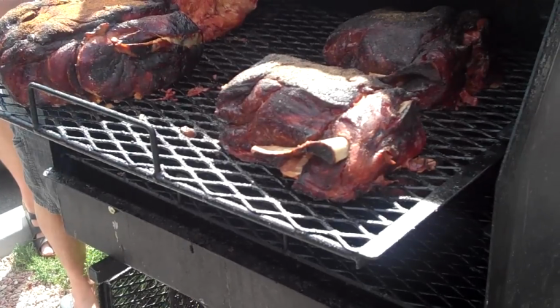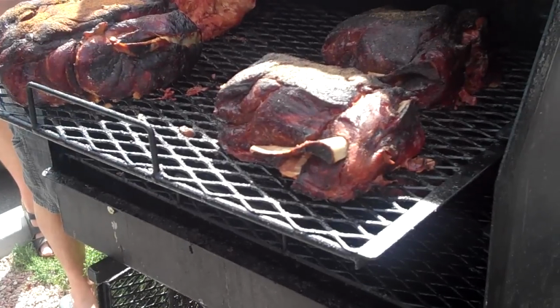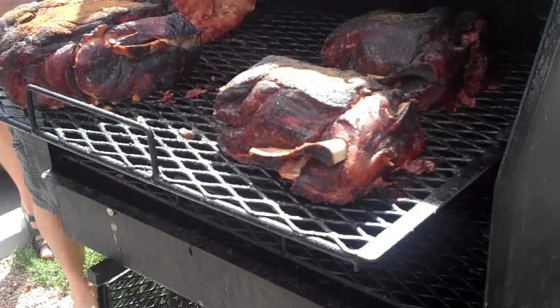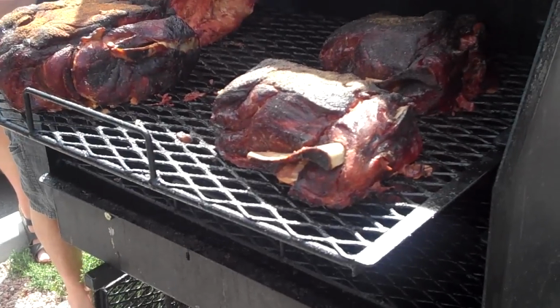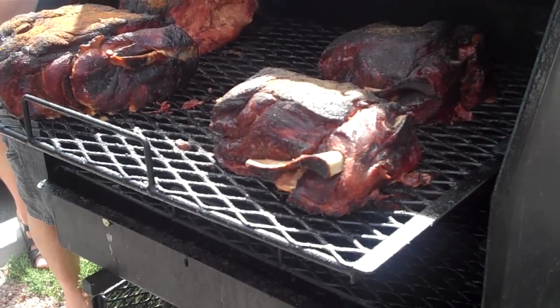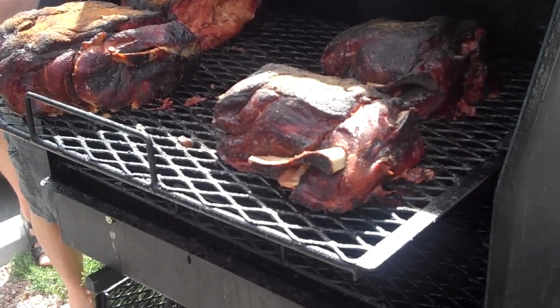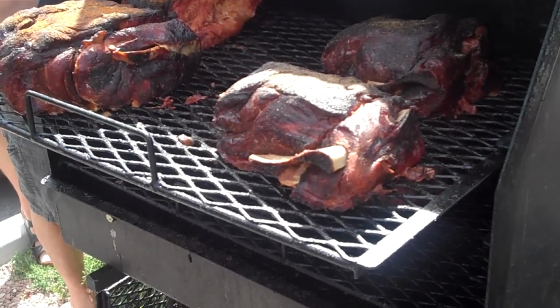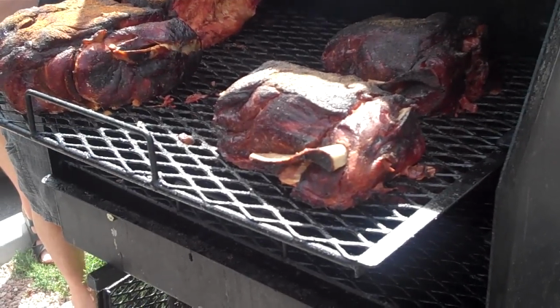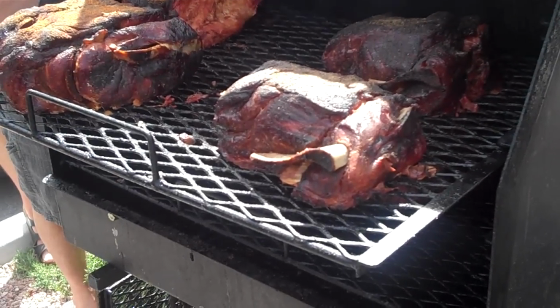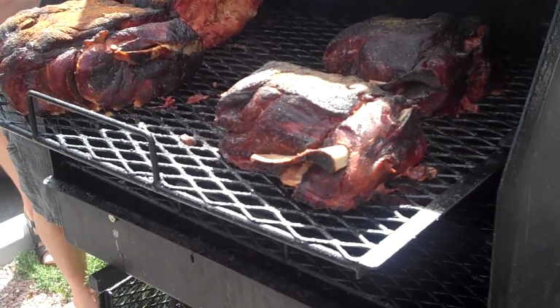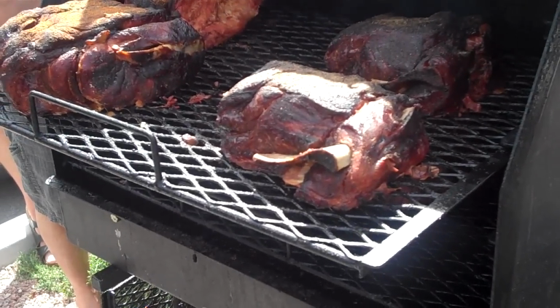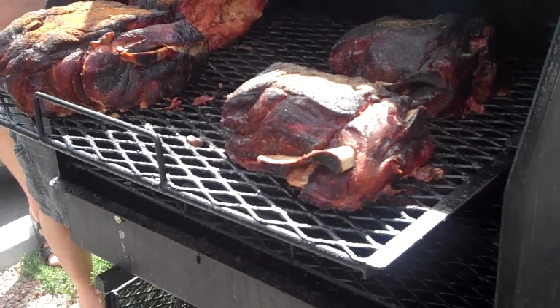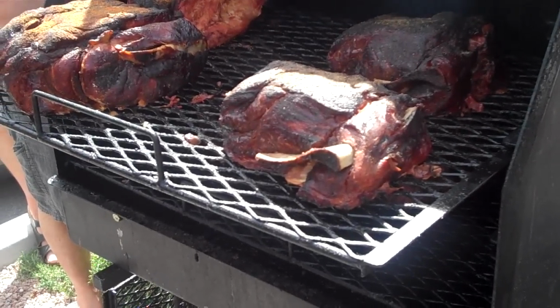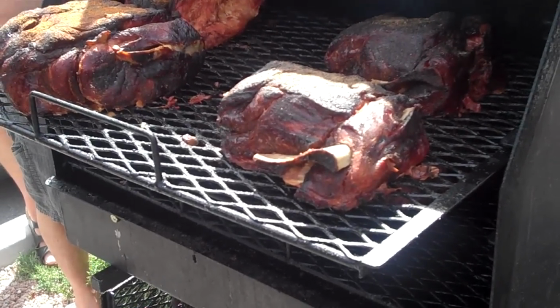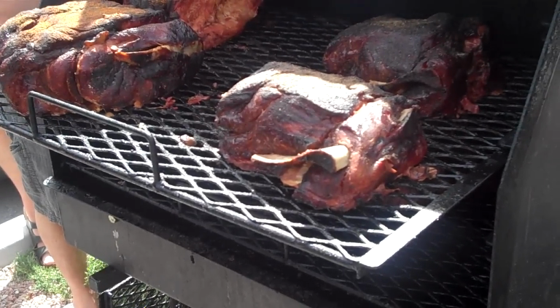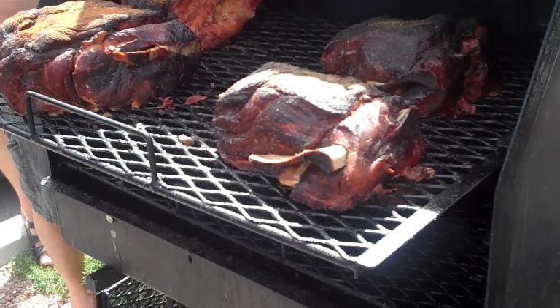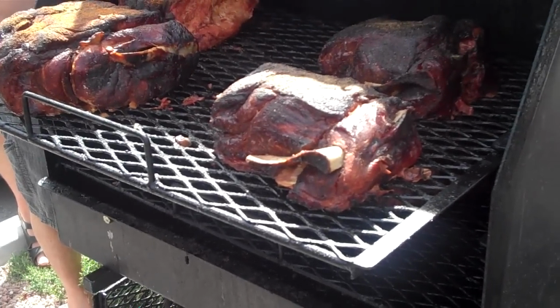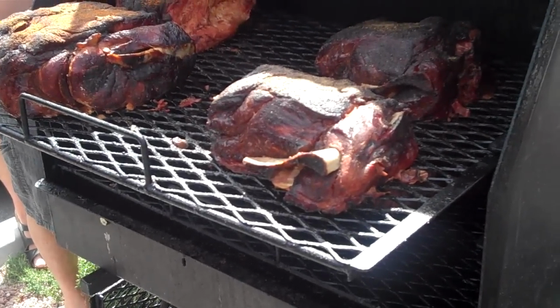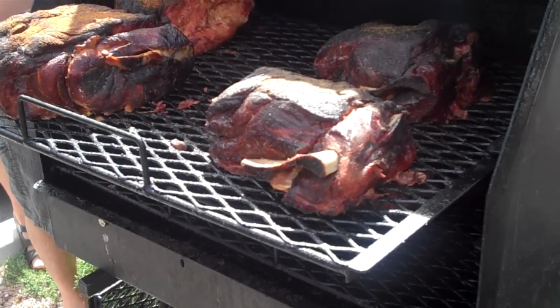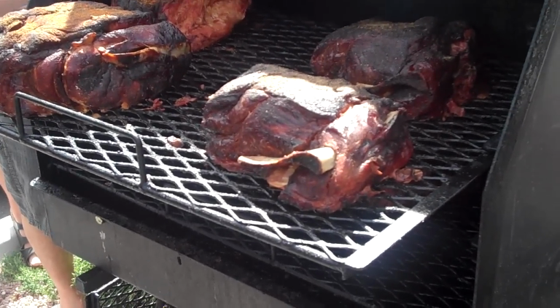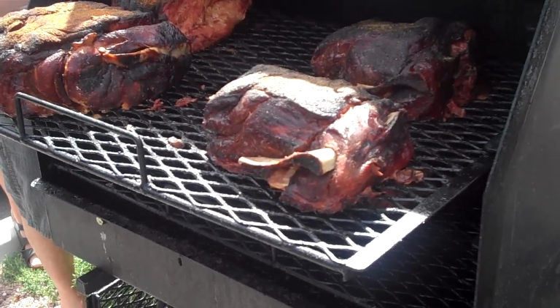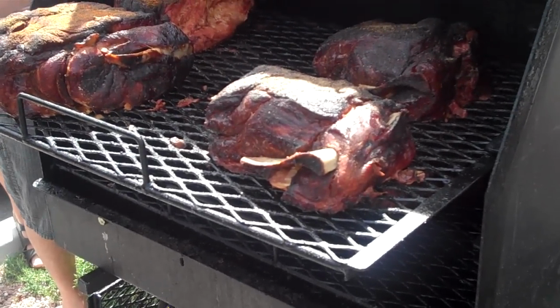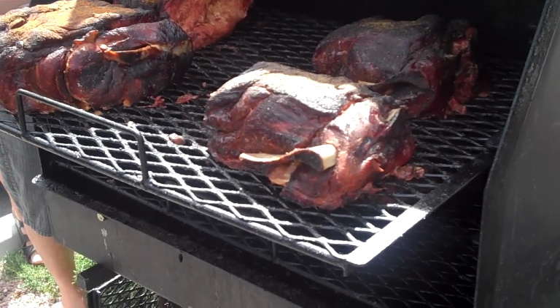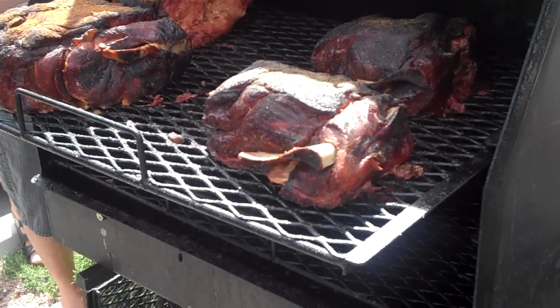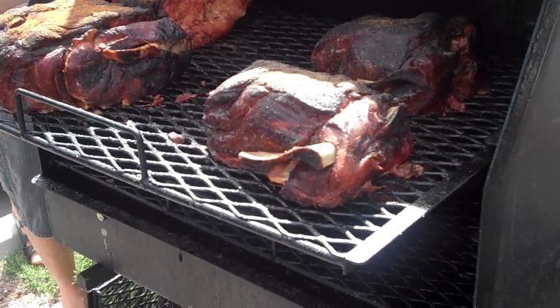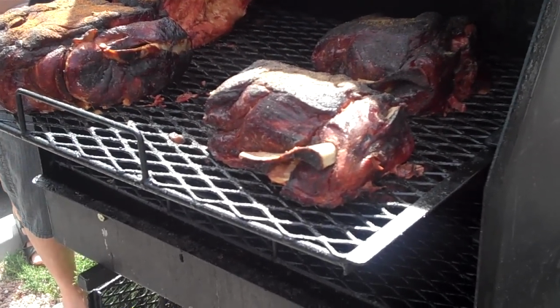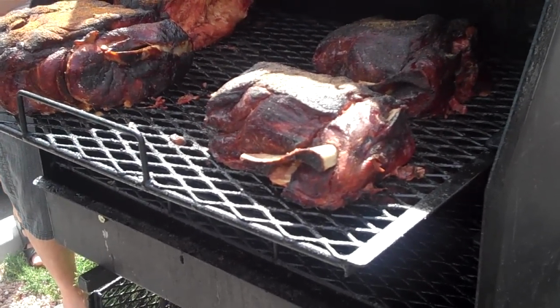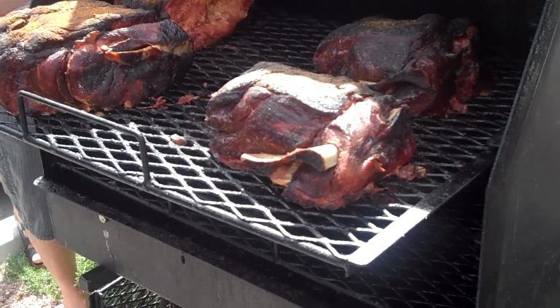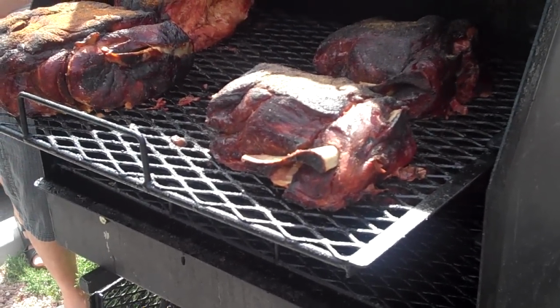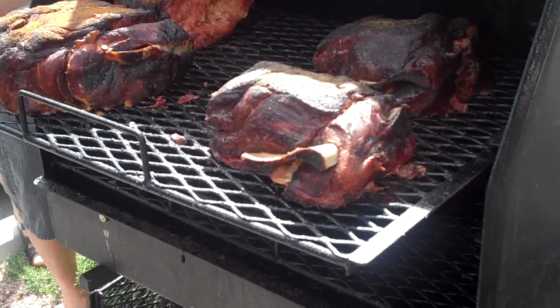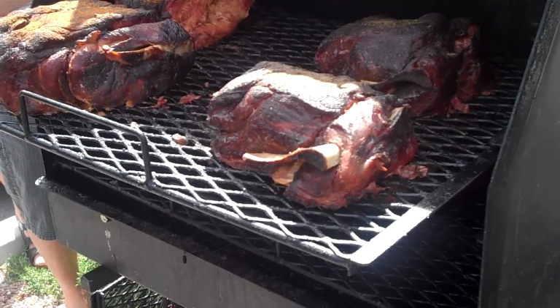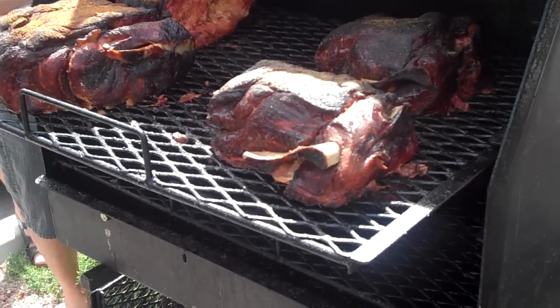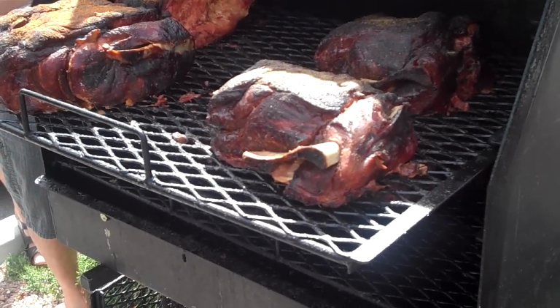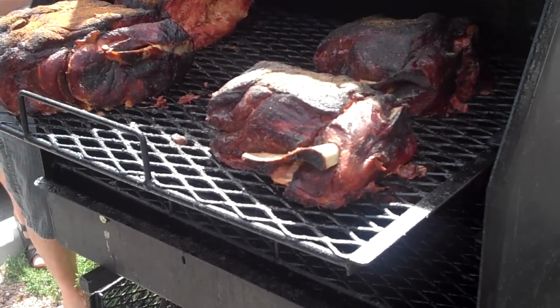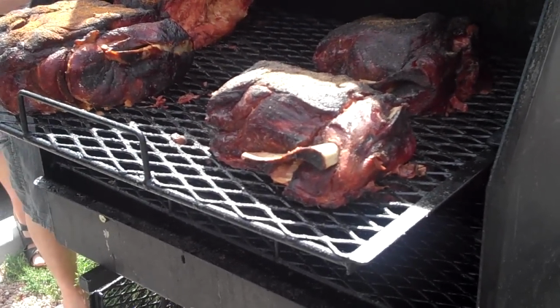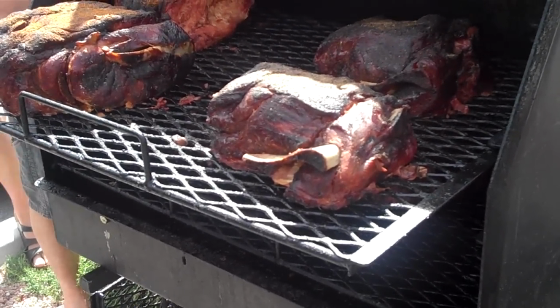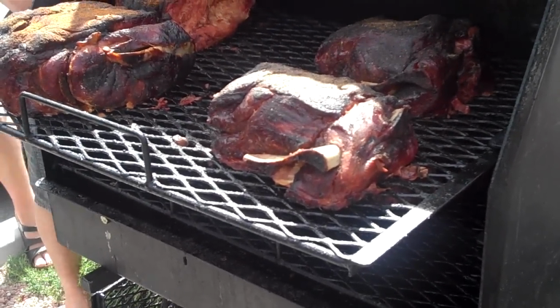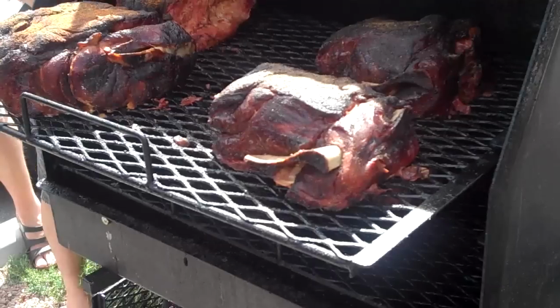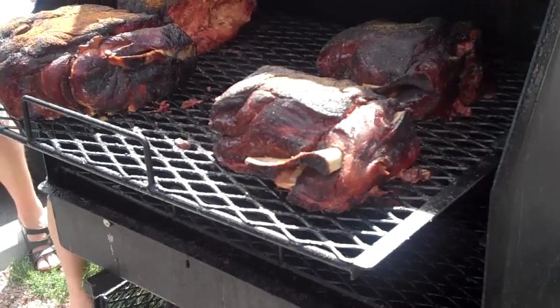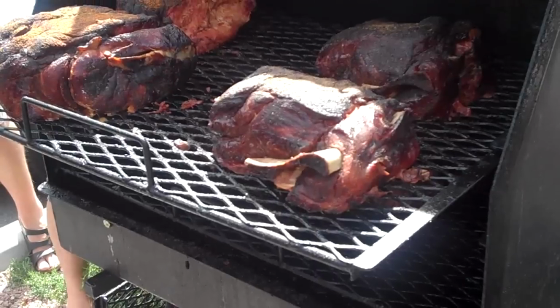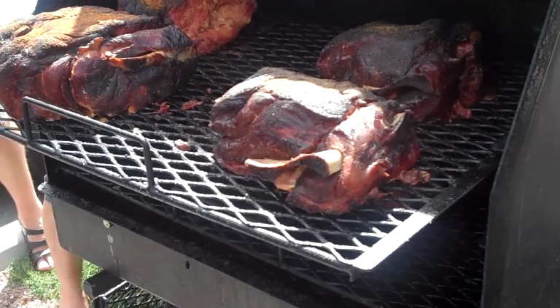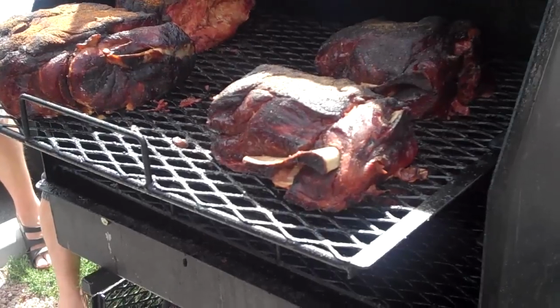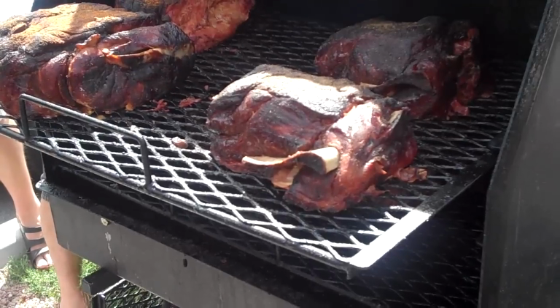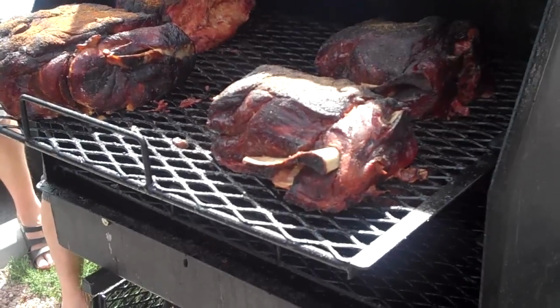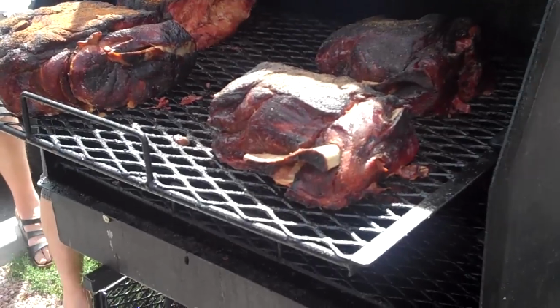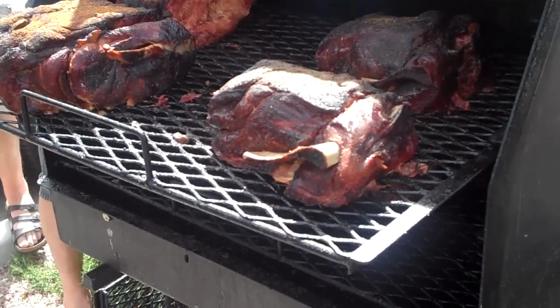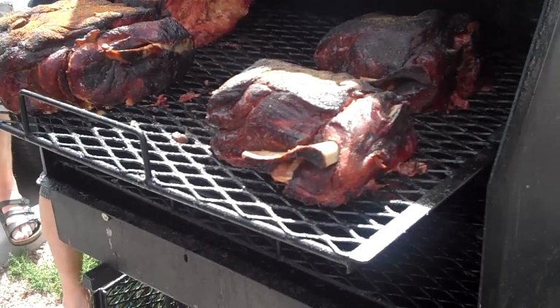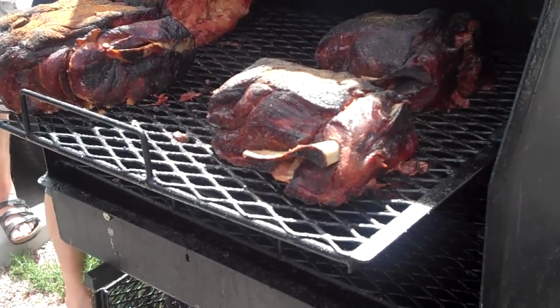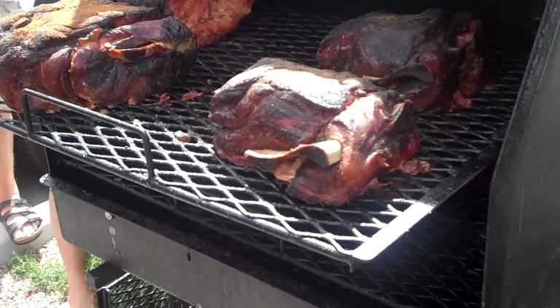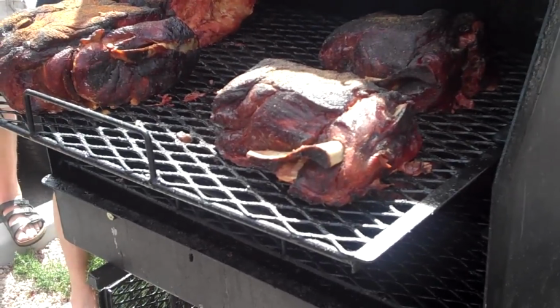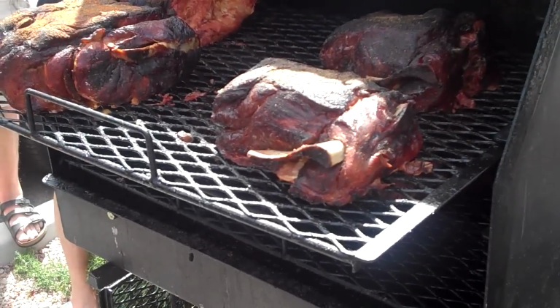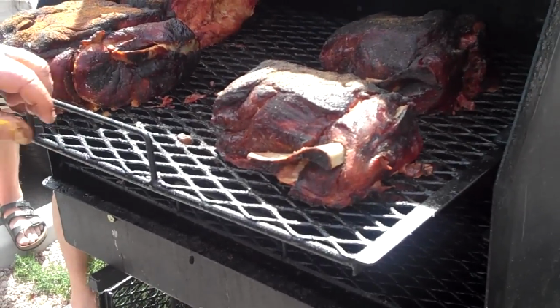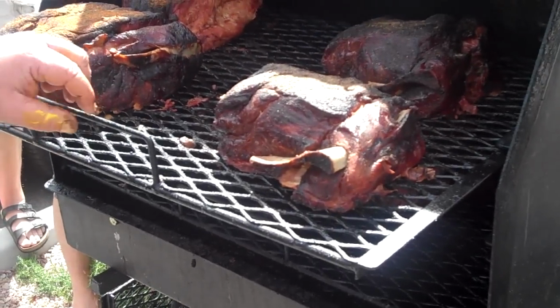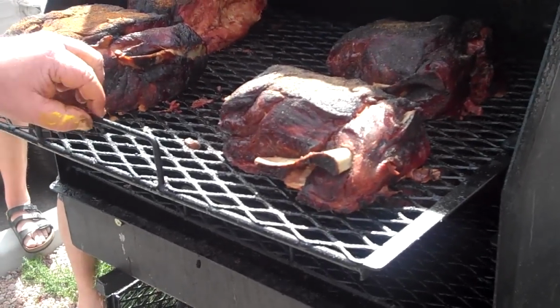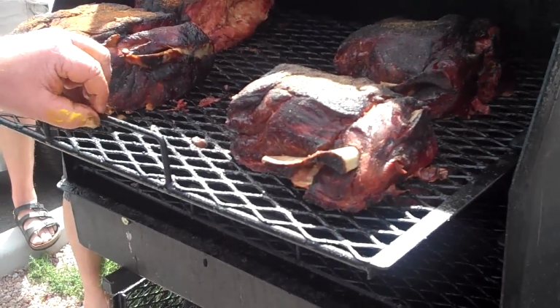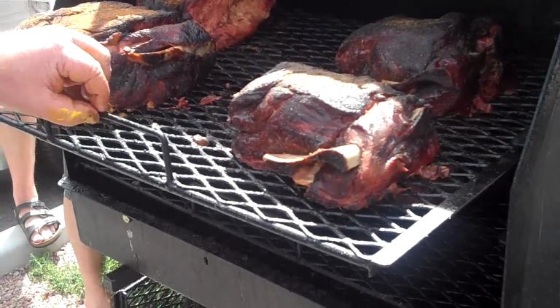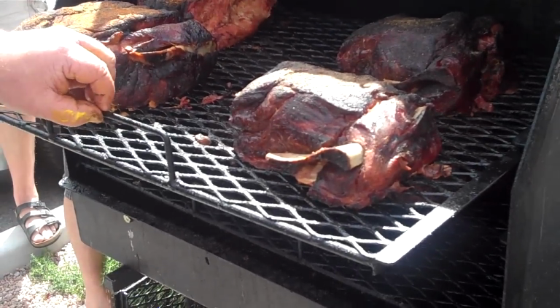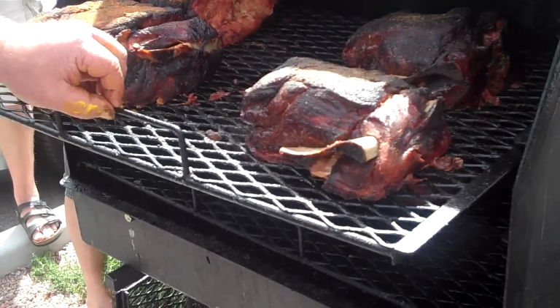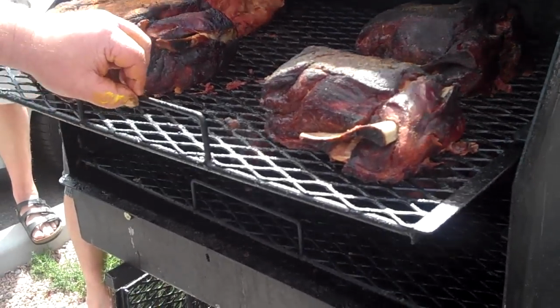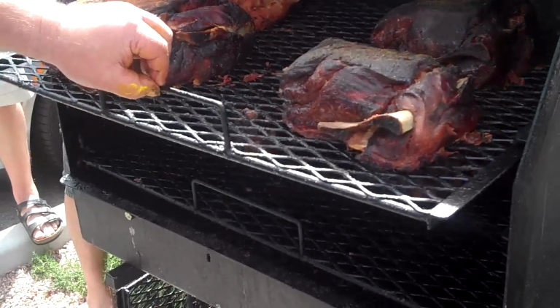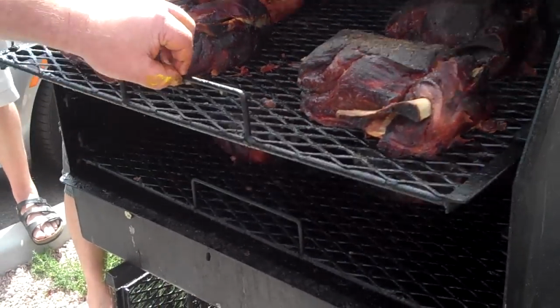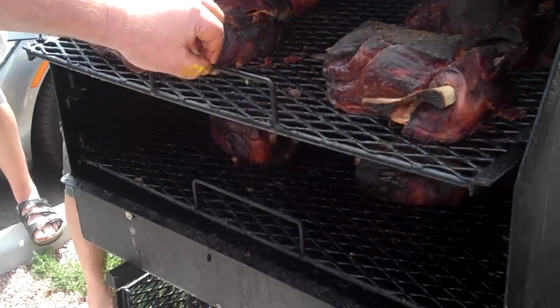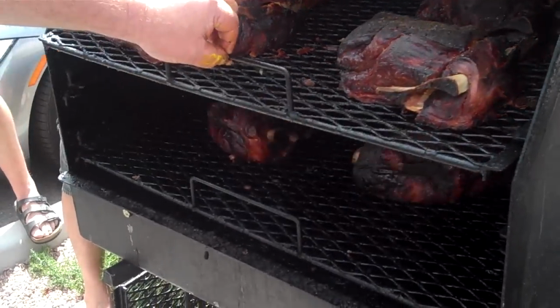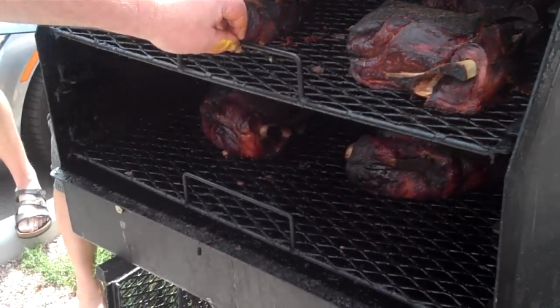These are probably about 175. We're going to do a wrap on those next, and then we'll use those as a finish out.